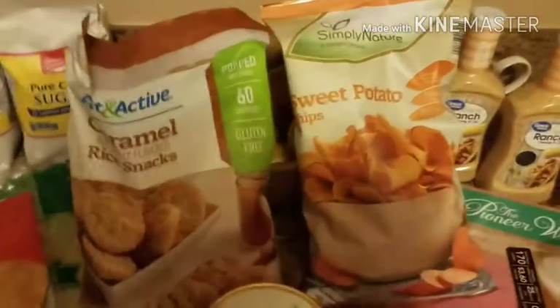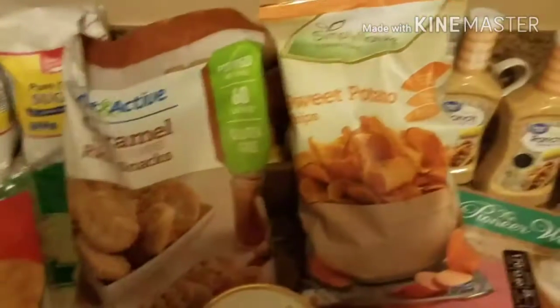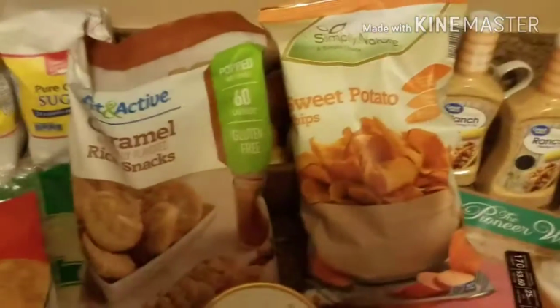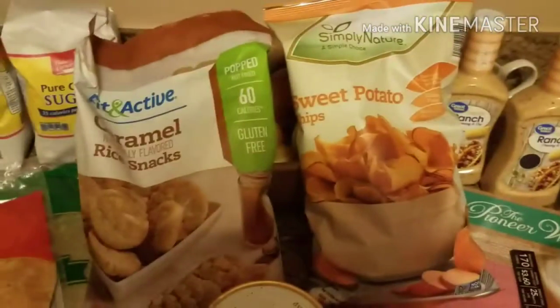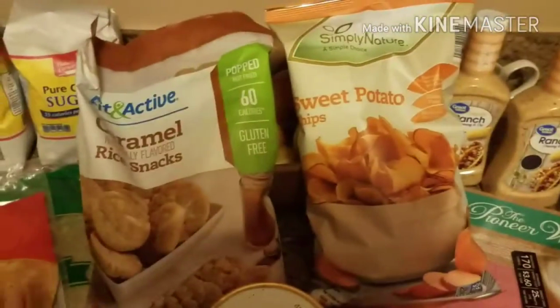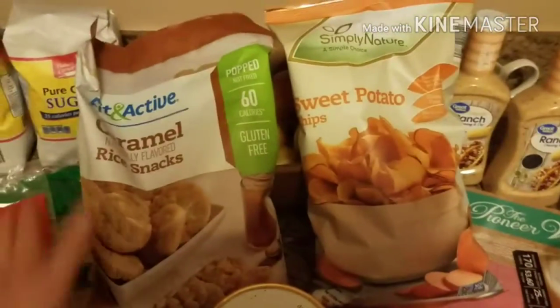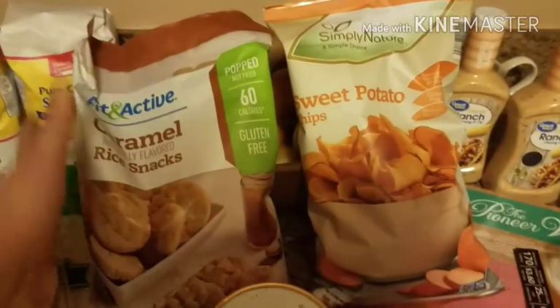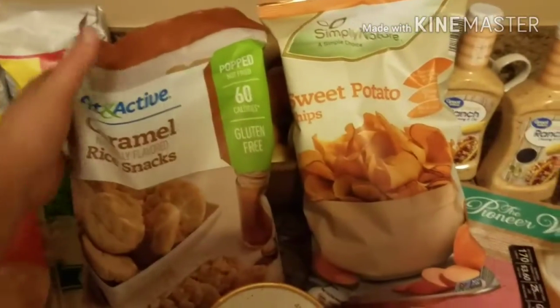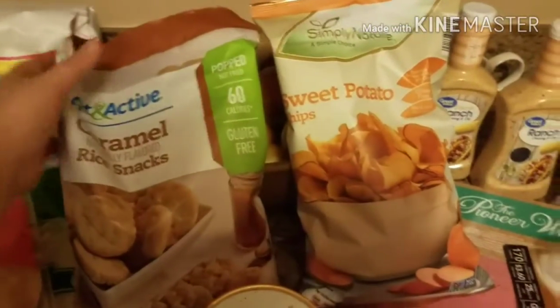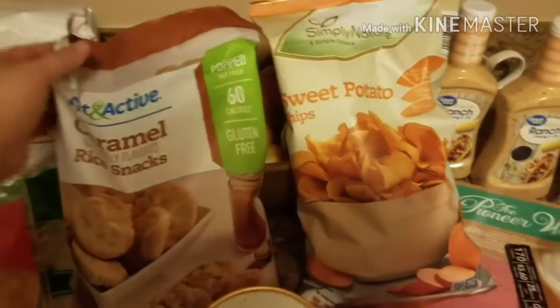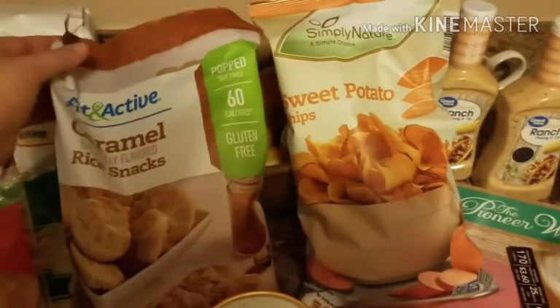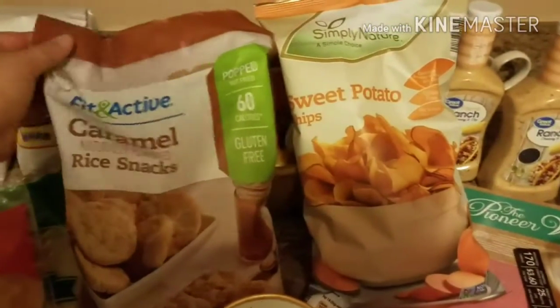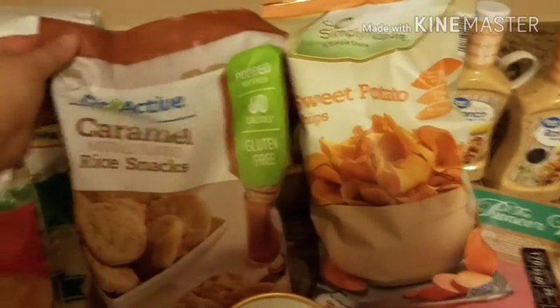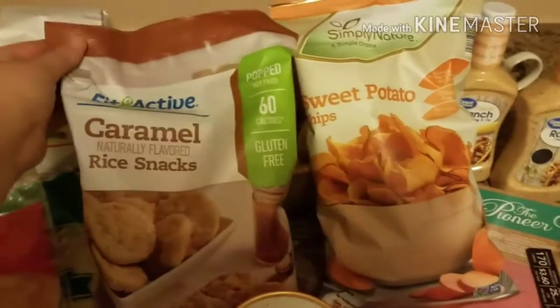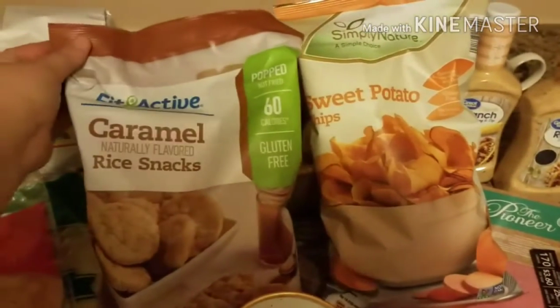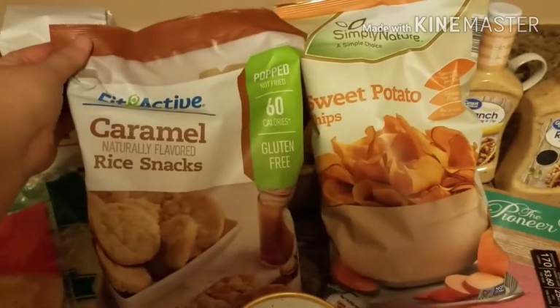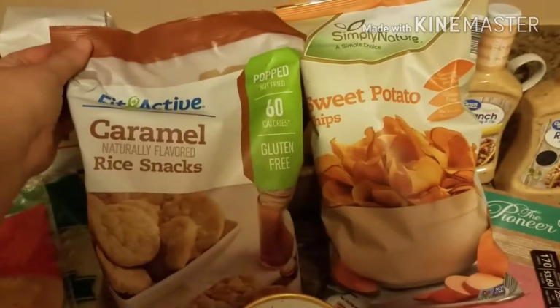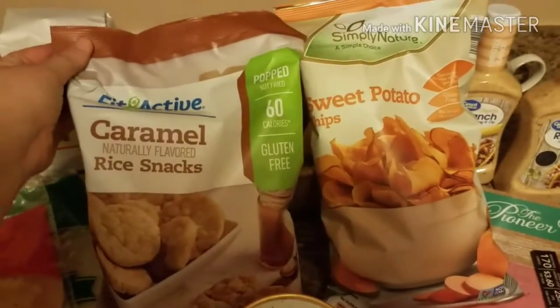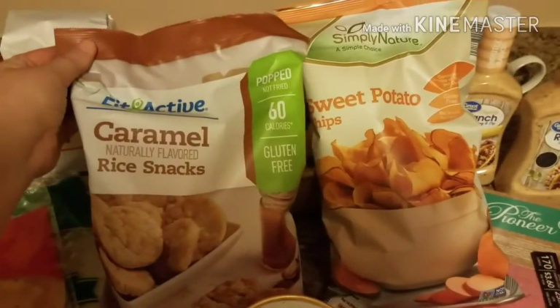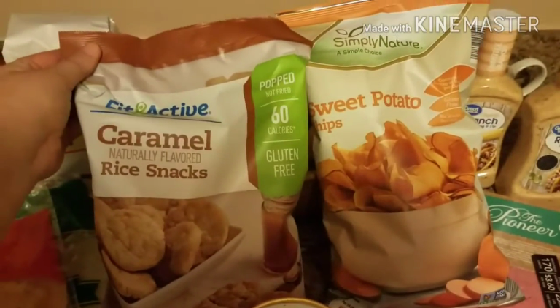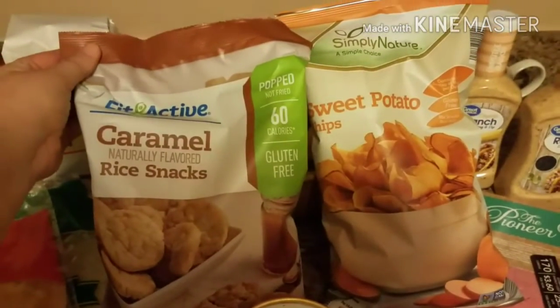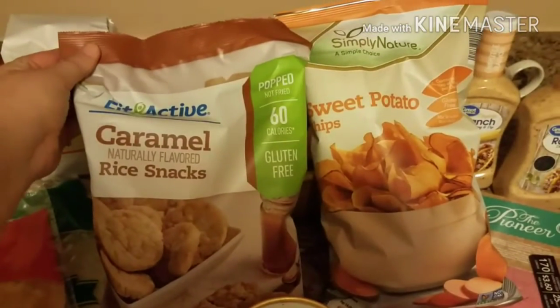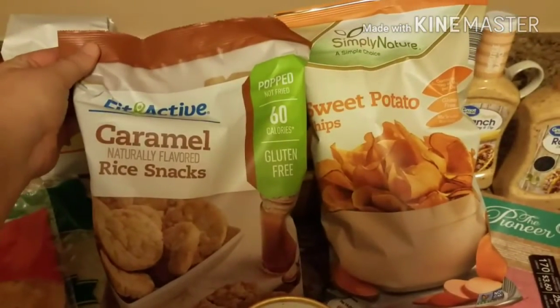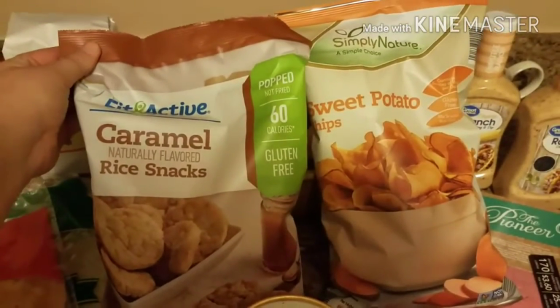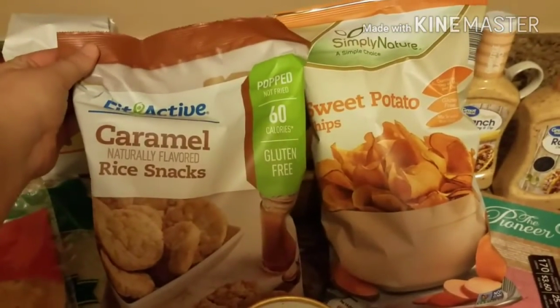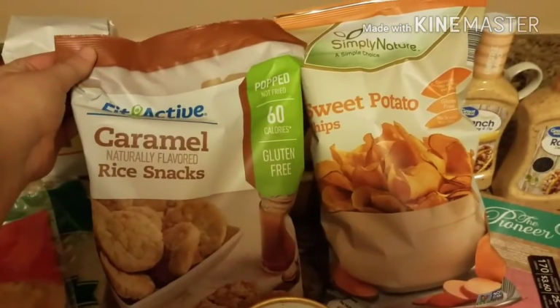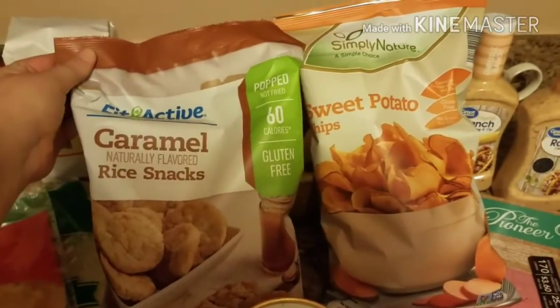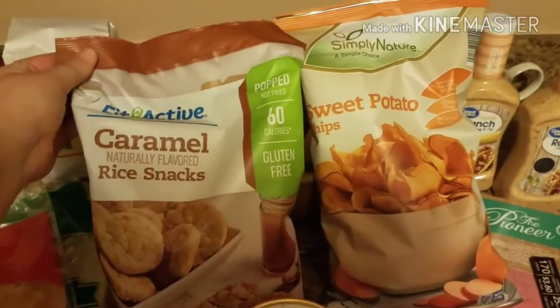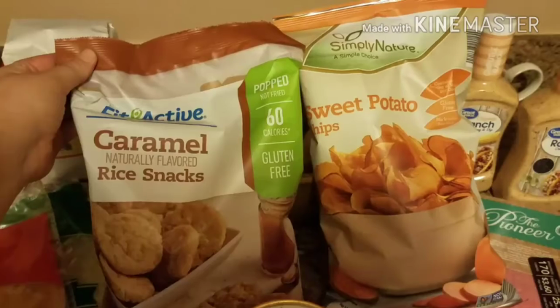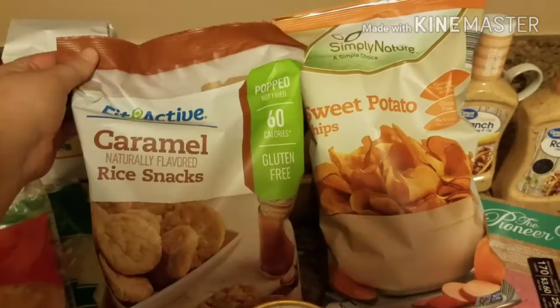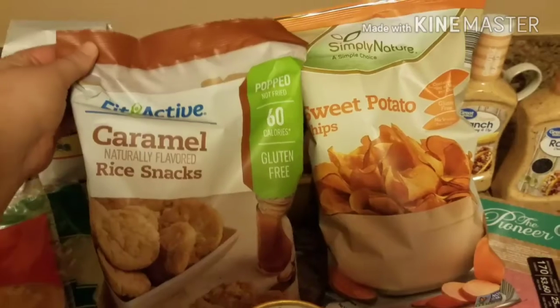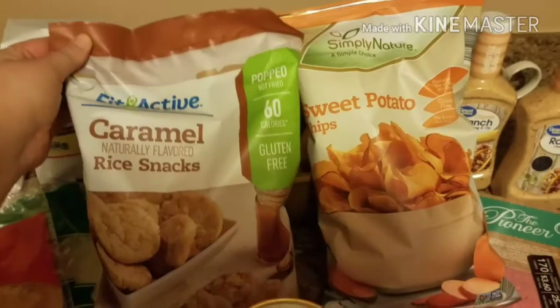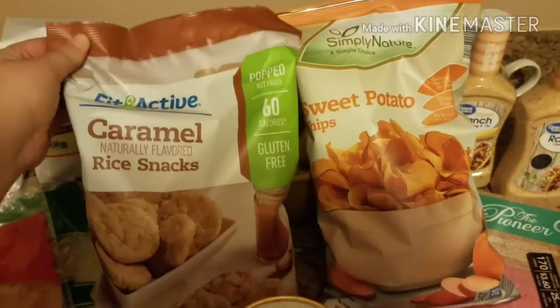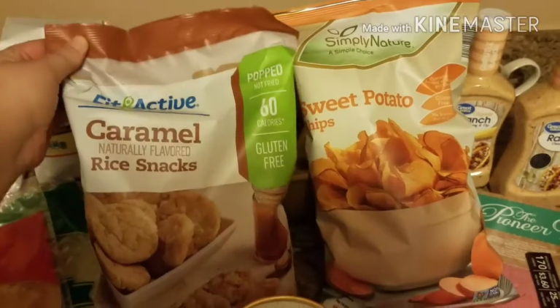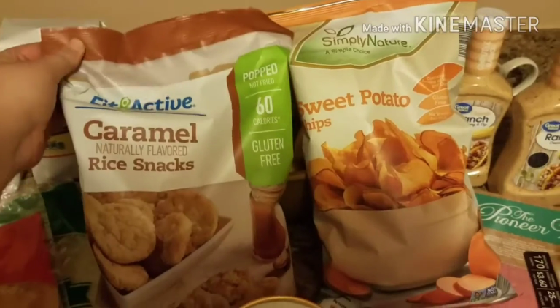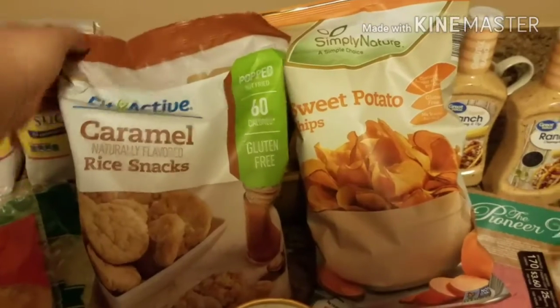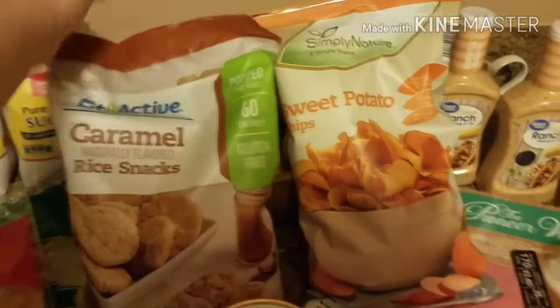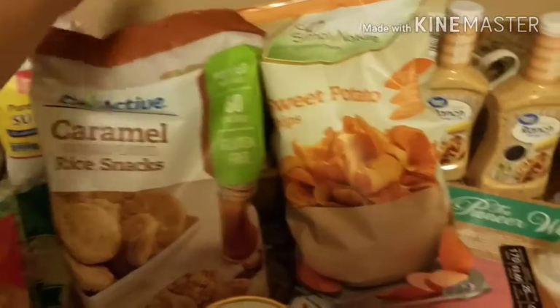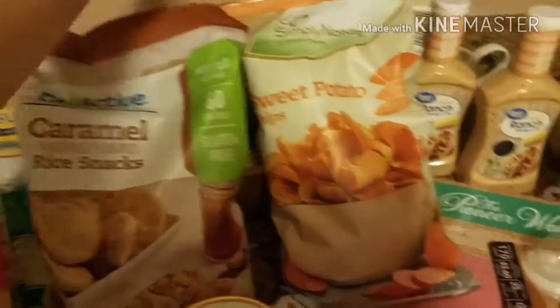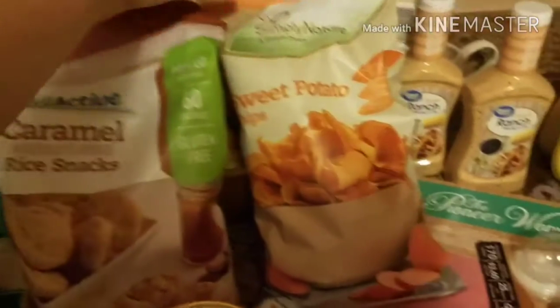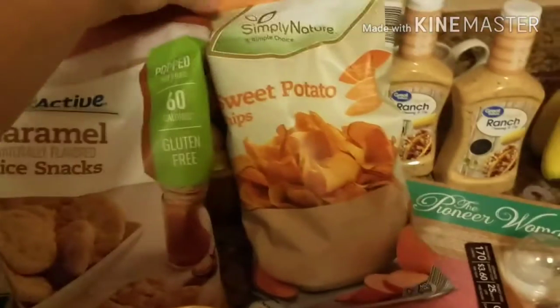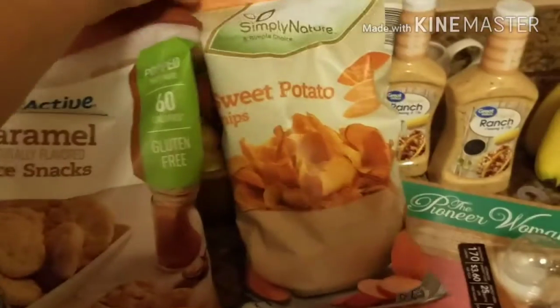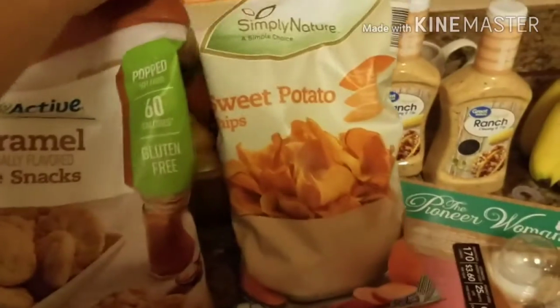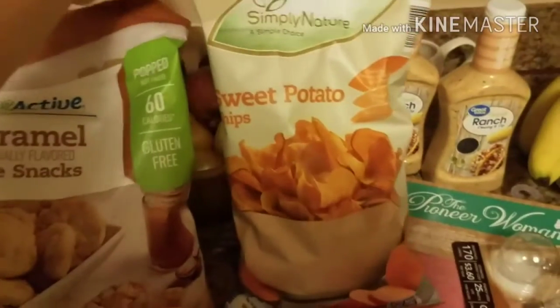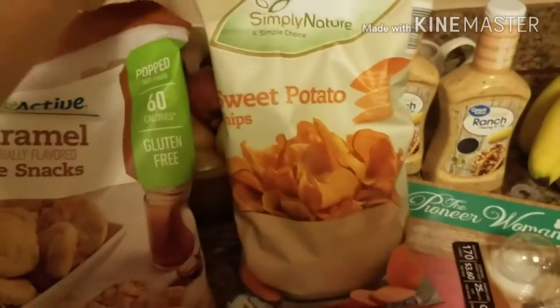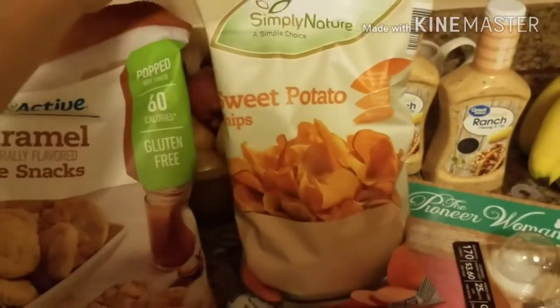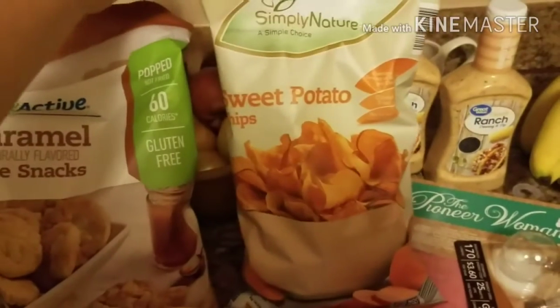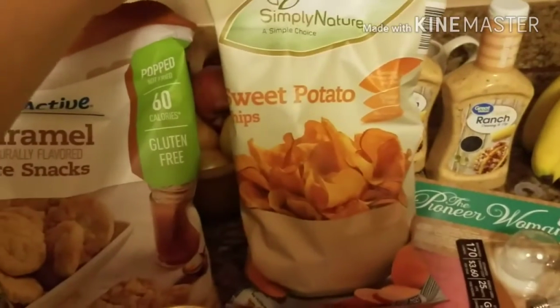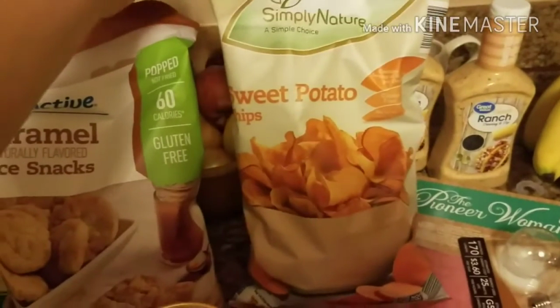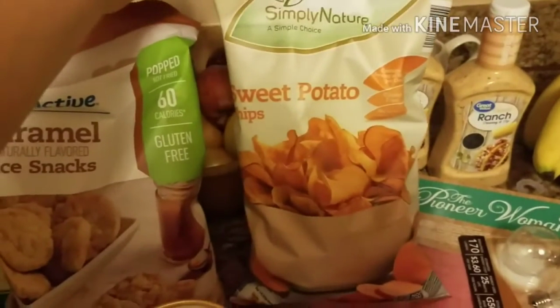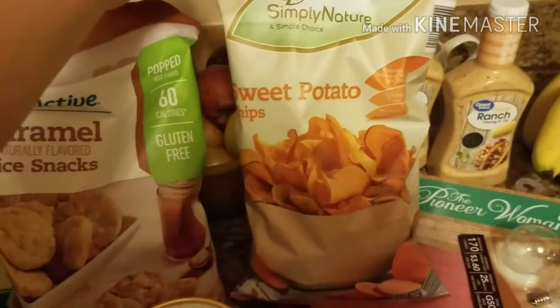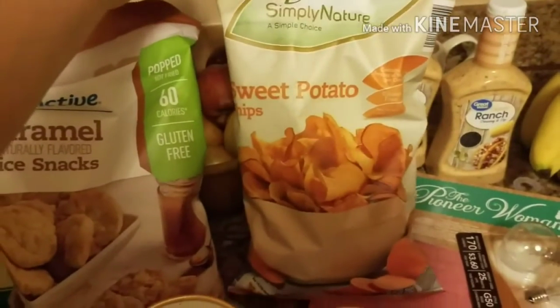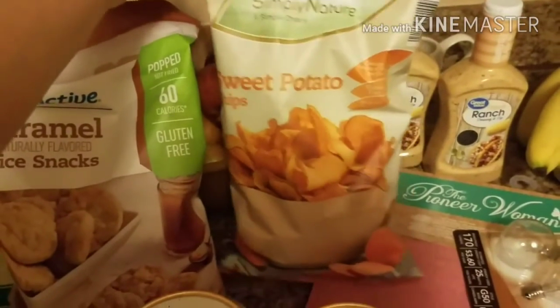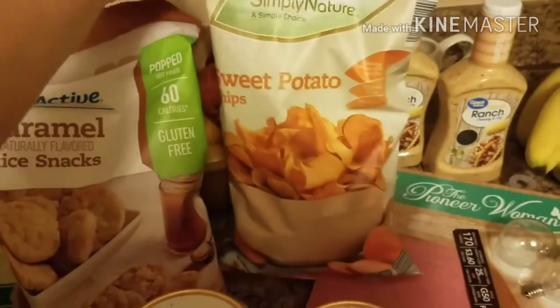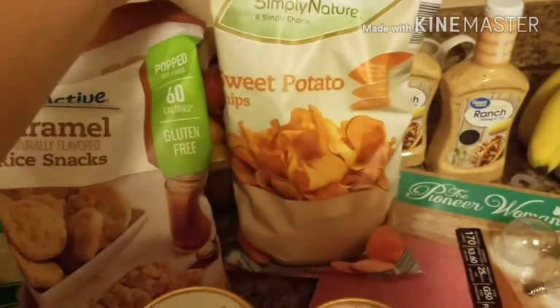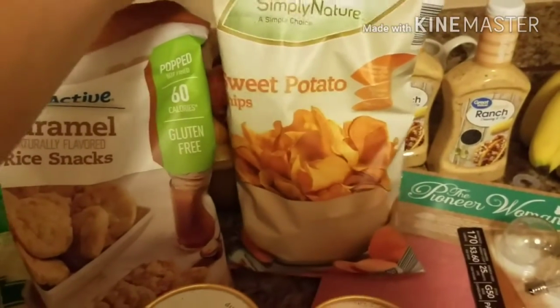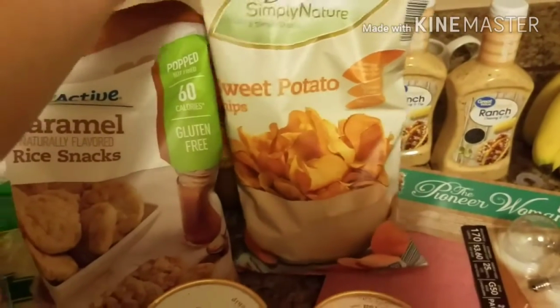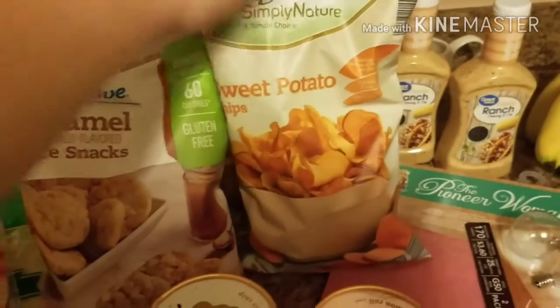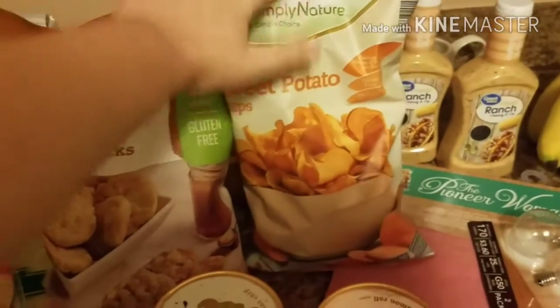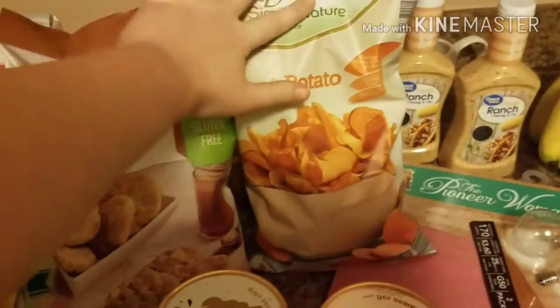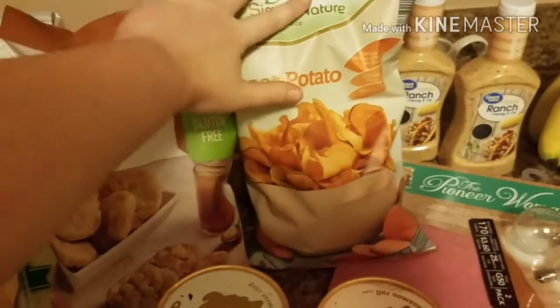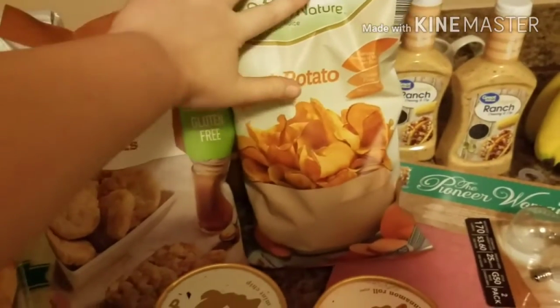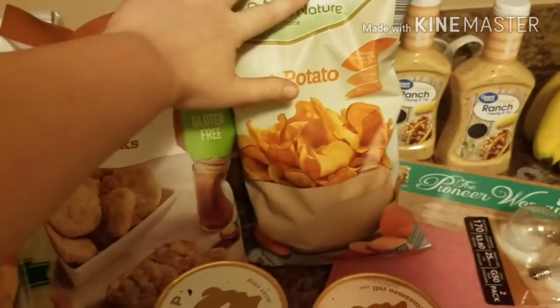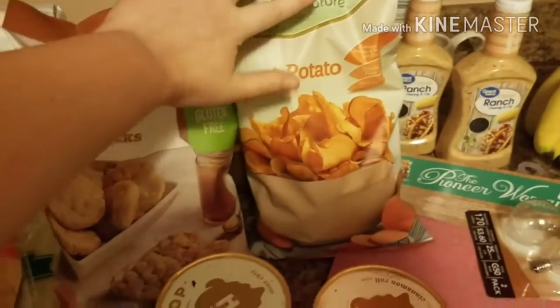Snack-wise, we got the caramel rice cakes, which are amazing. And then sweet potato chips were also amazing.